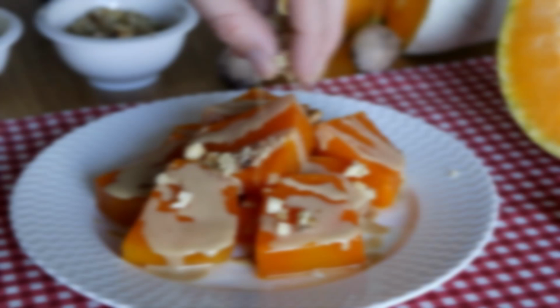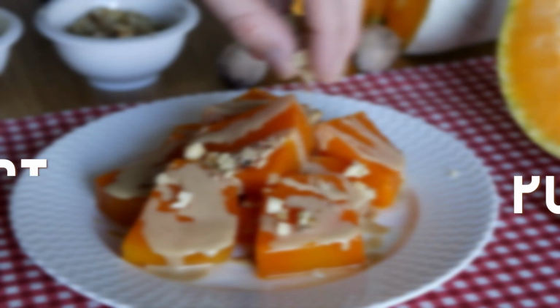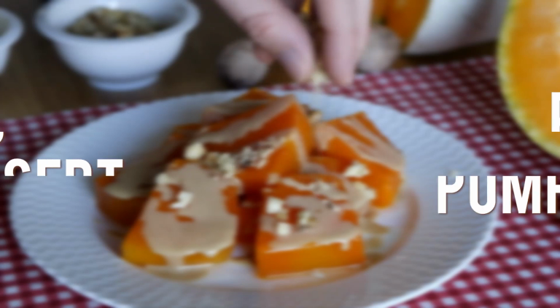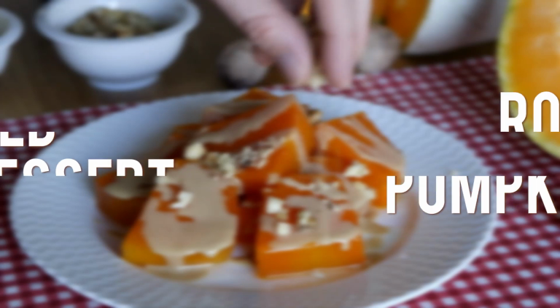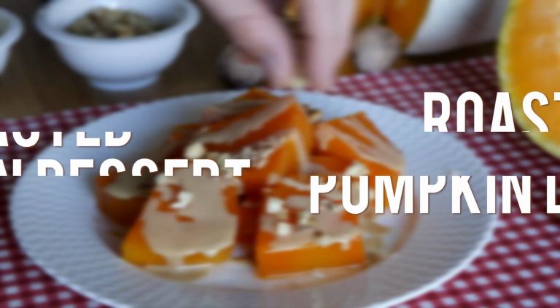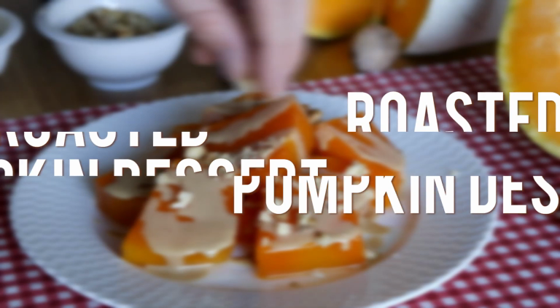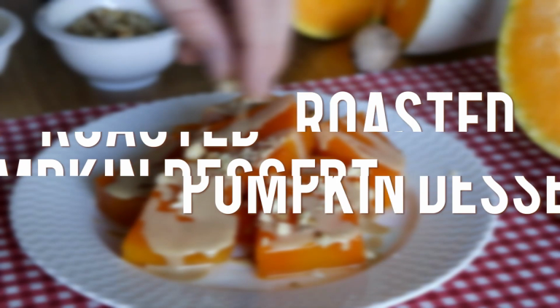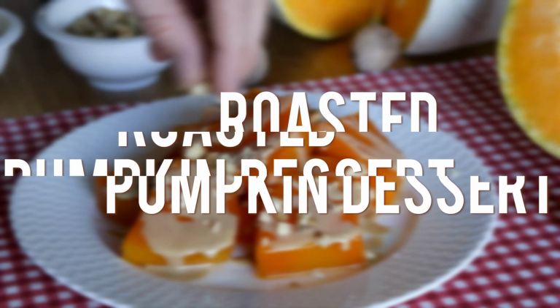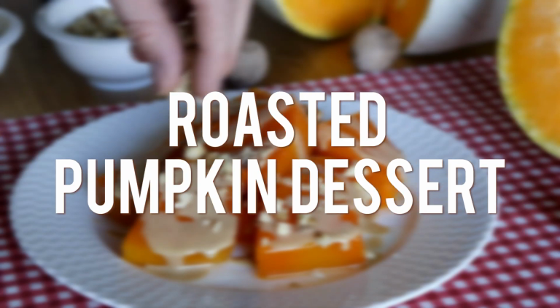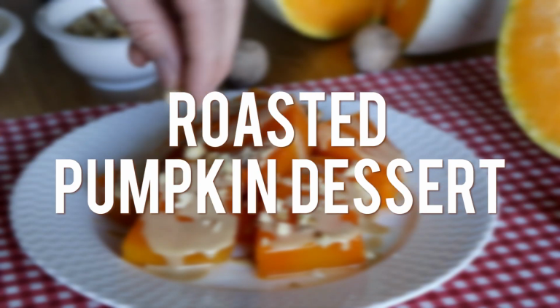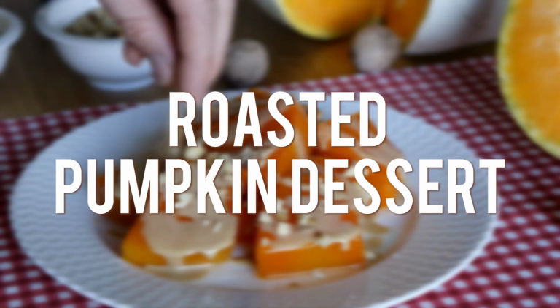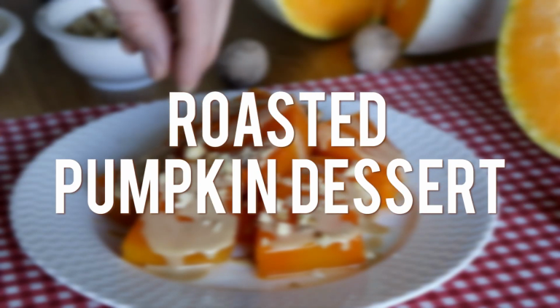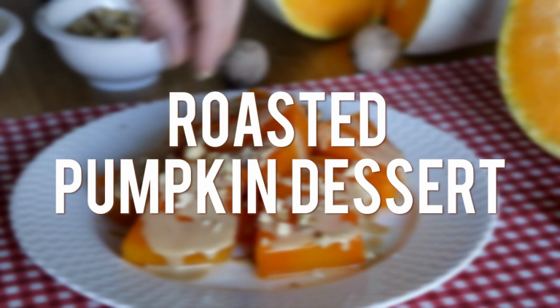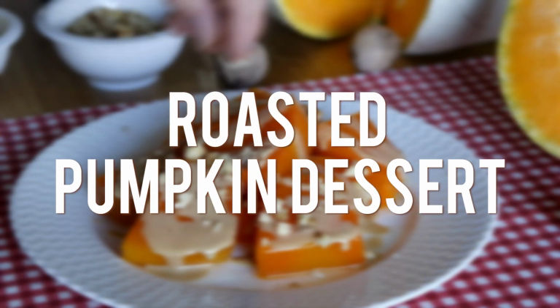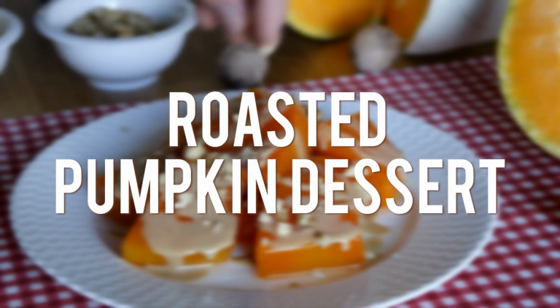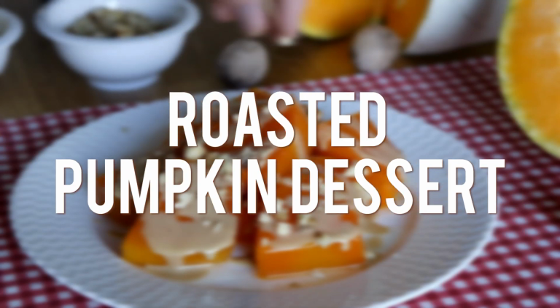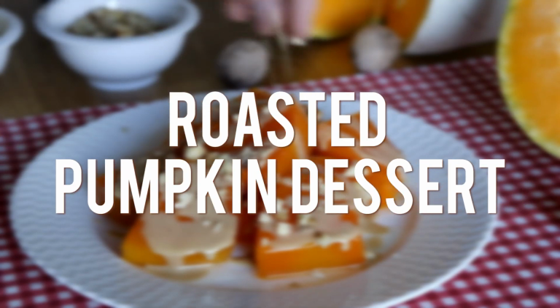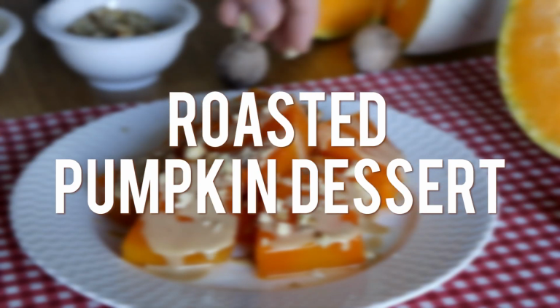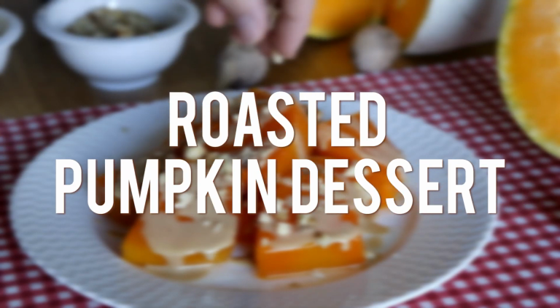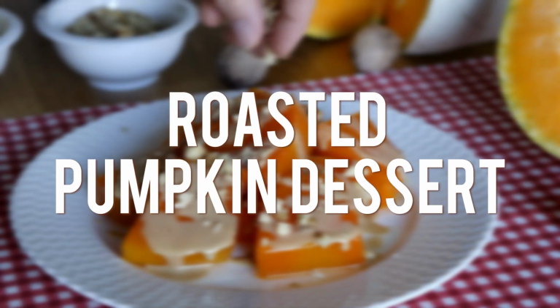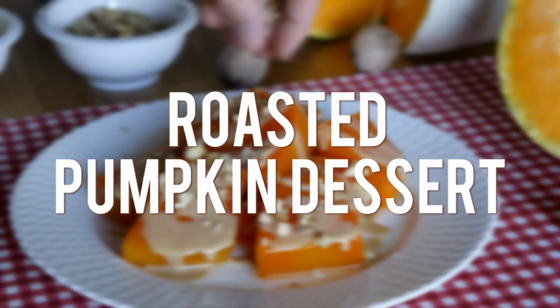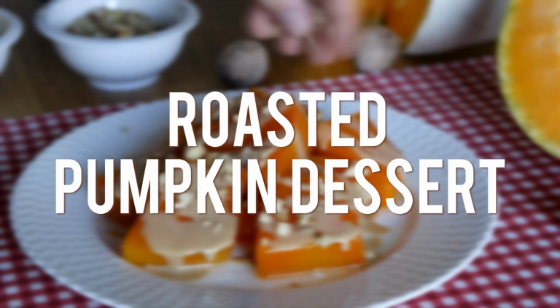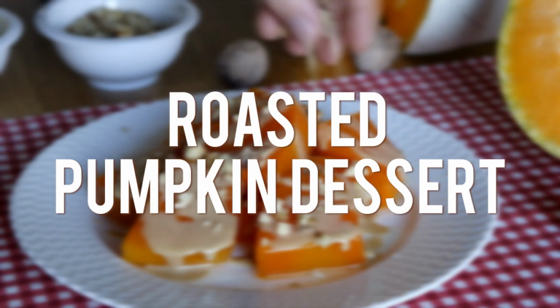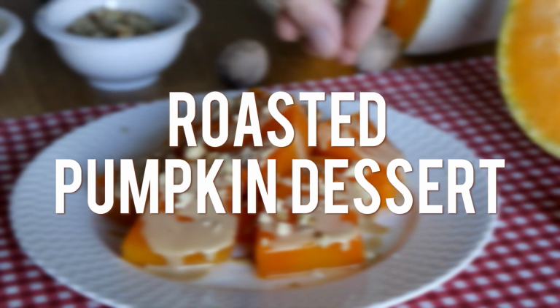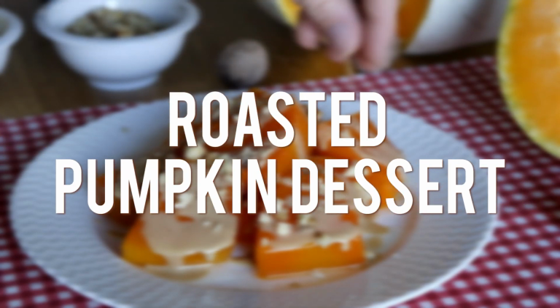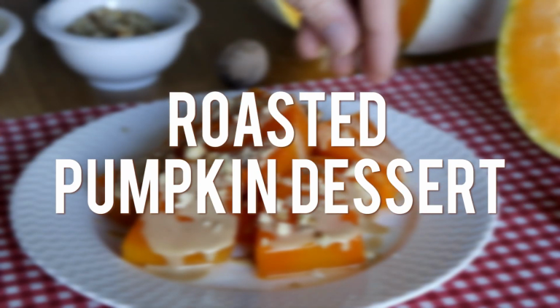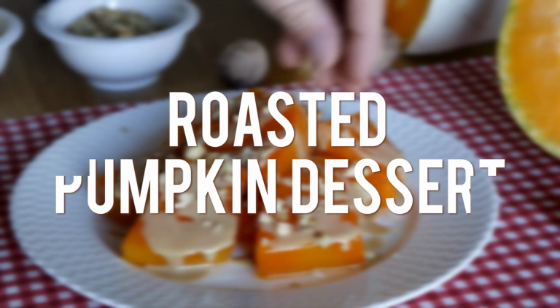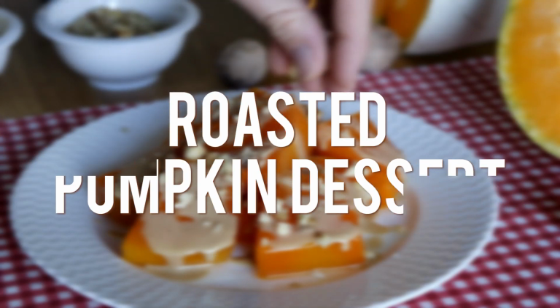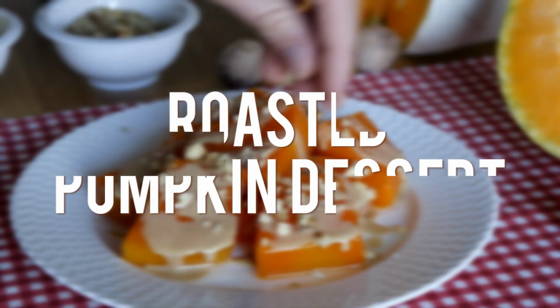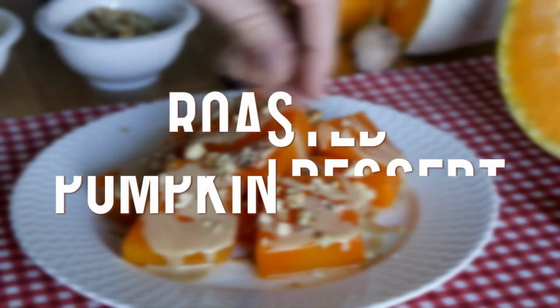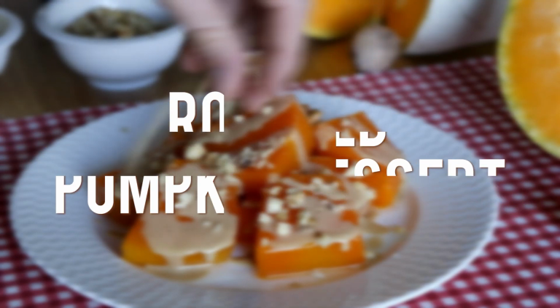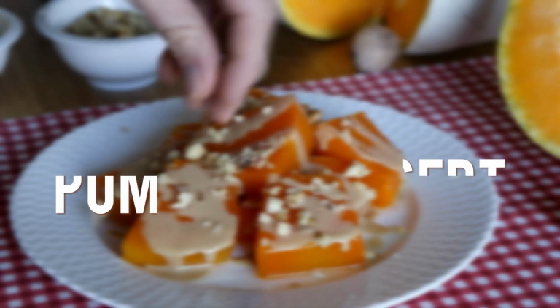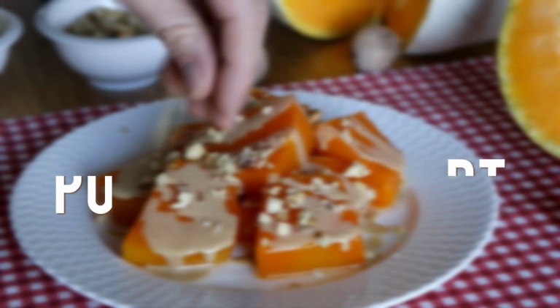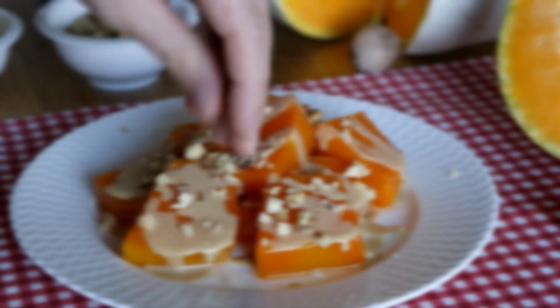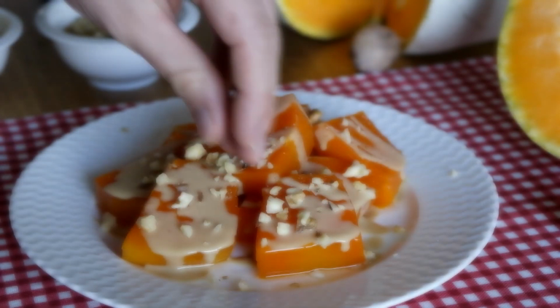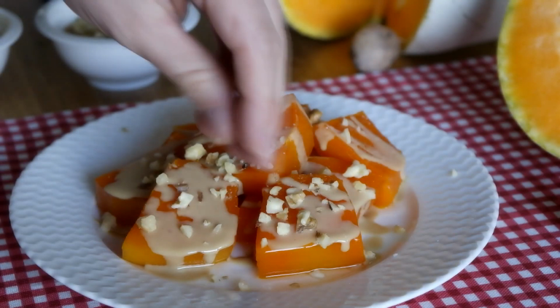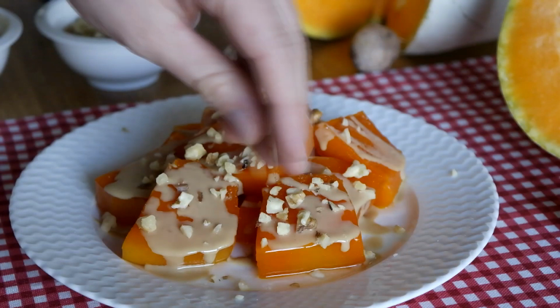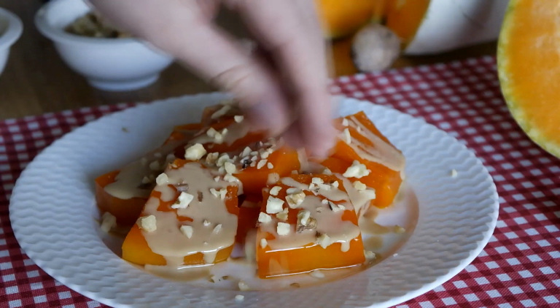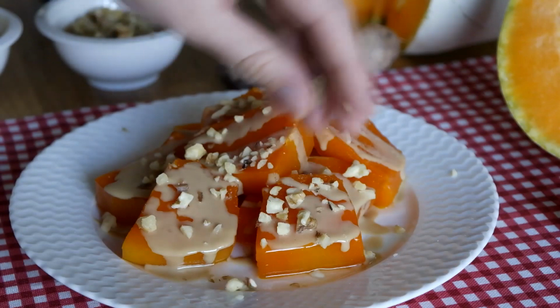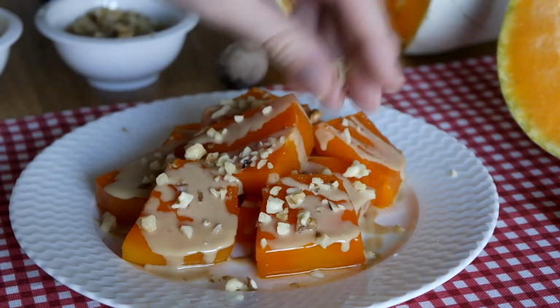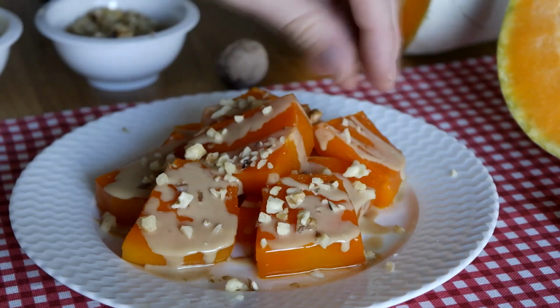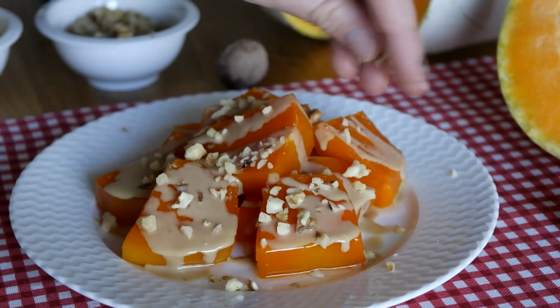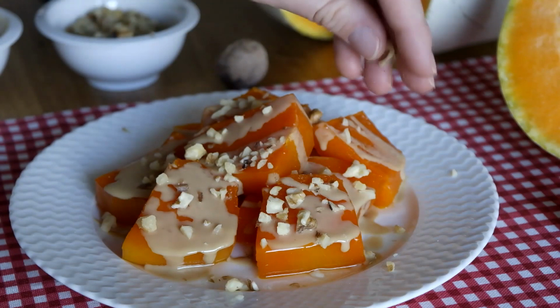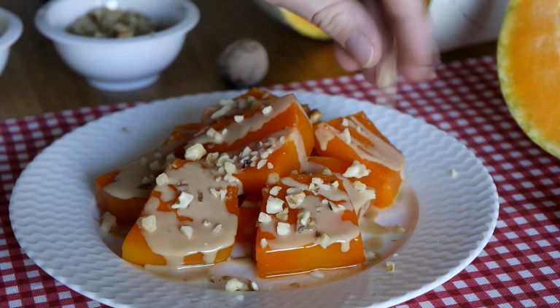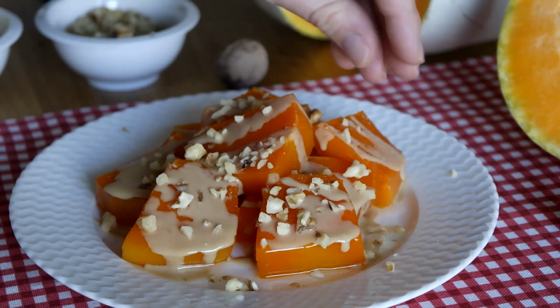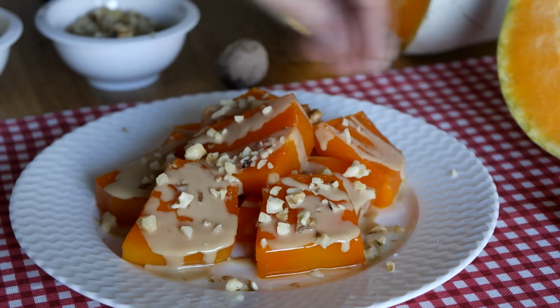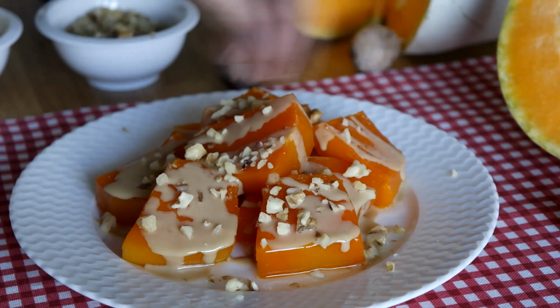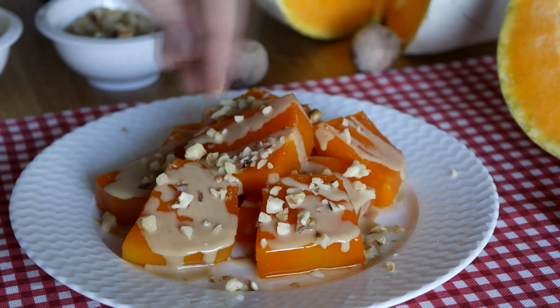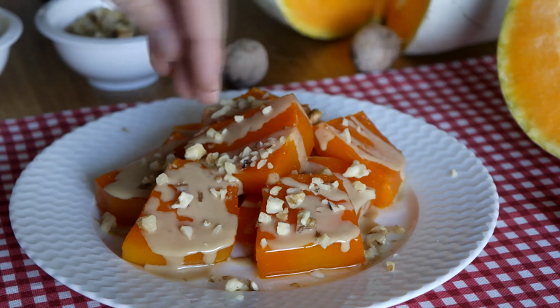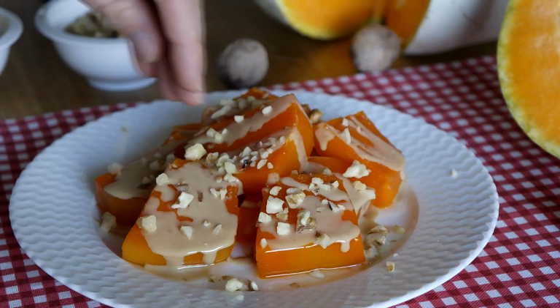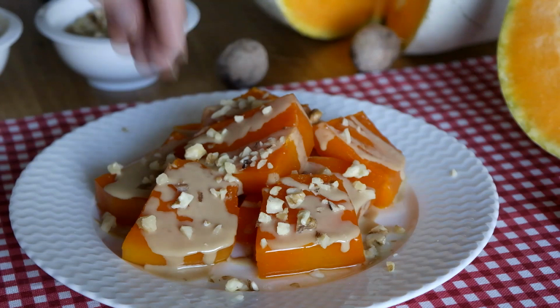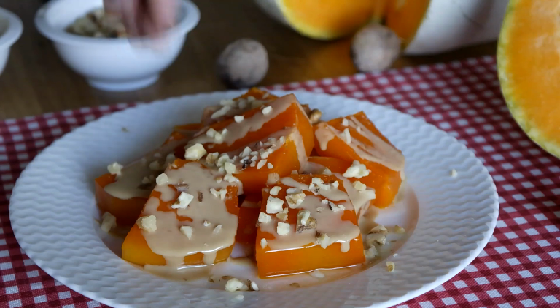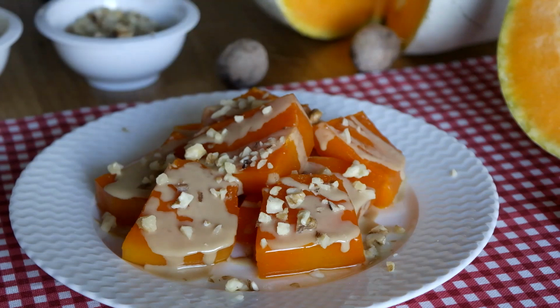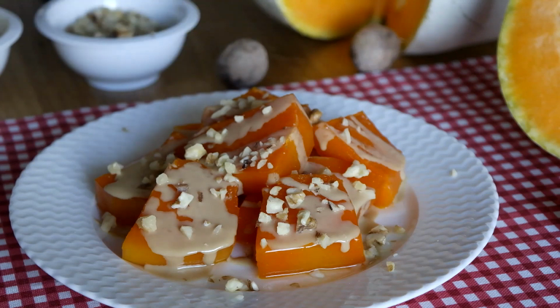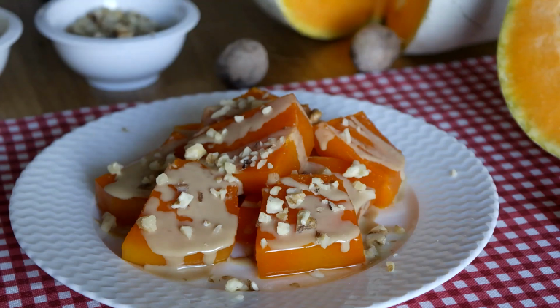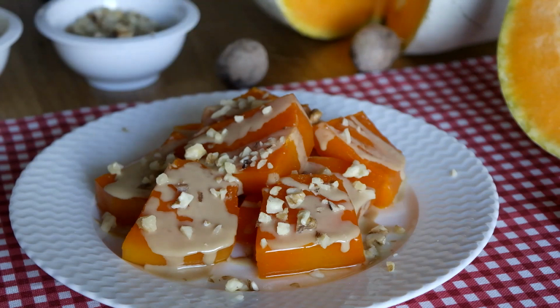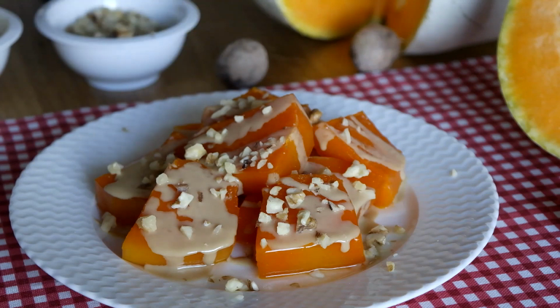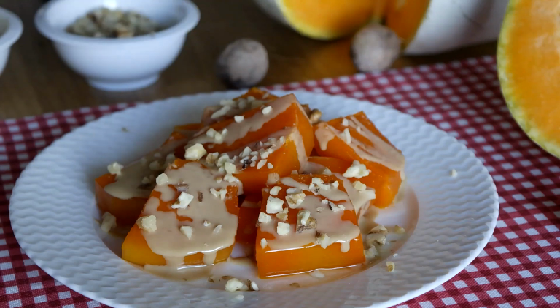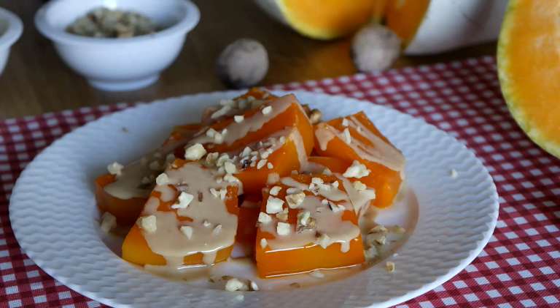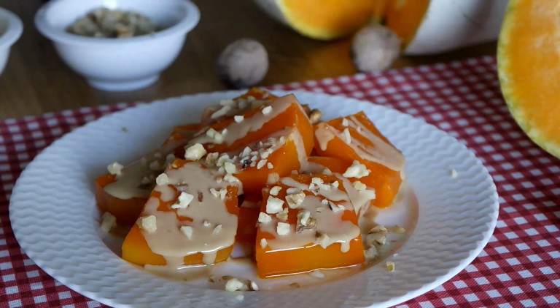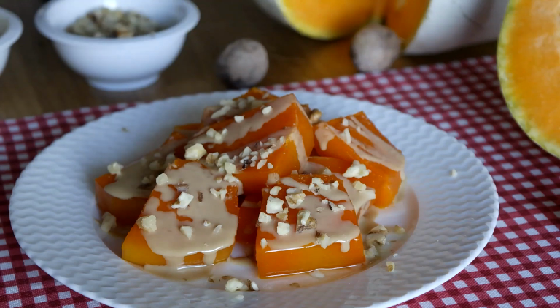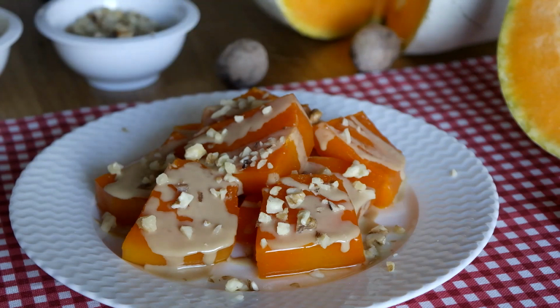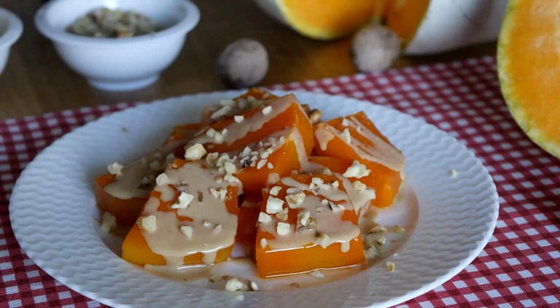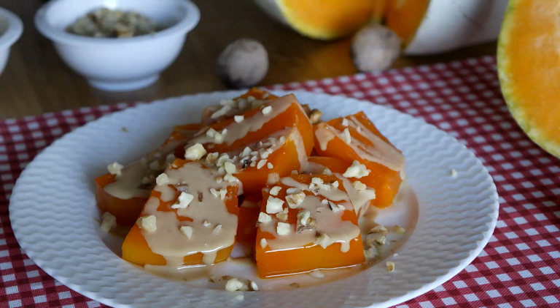Hi everyone! Welcome to Nefis TV! Here's the recipe of a traditional Turkish dessert that's made with only 3 ingredients.